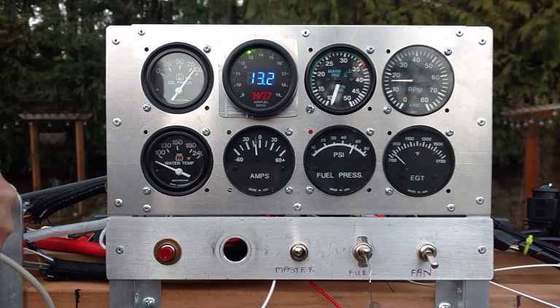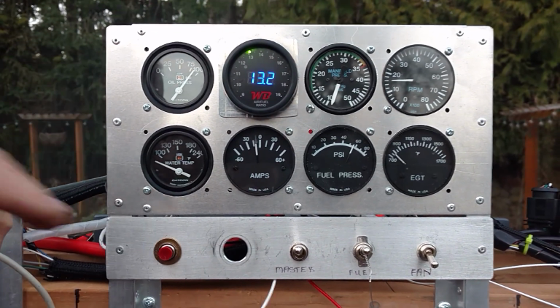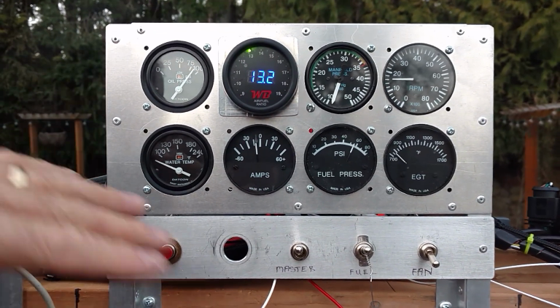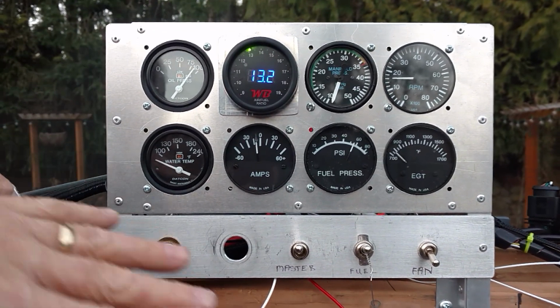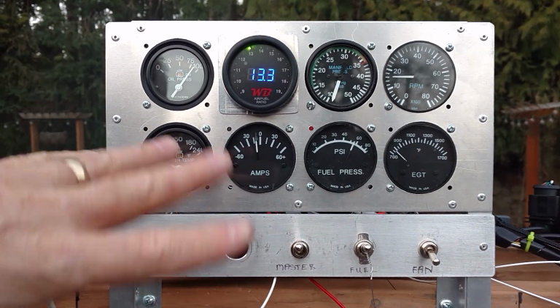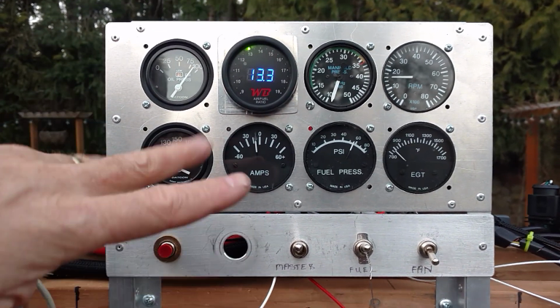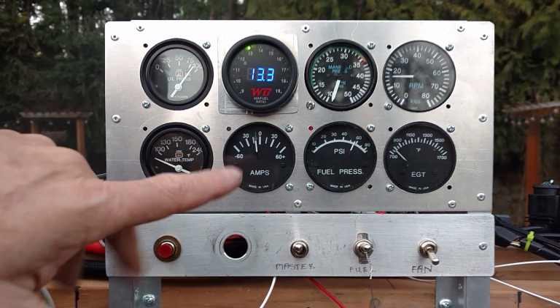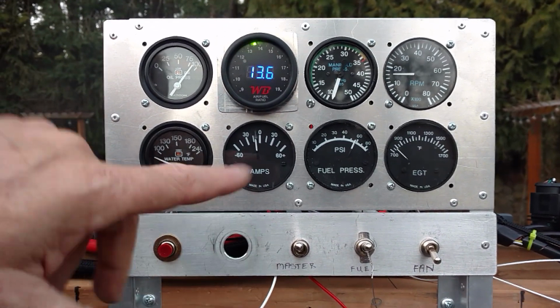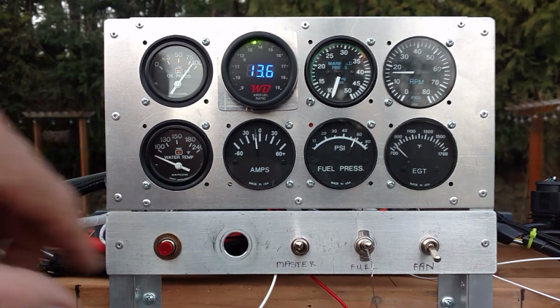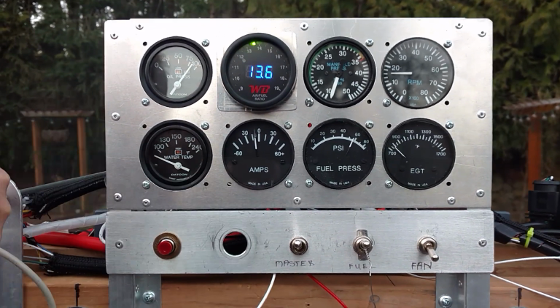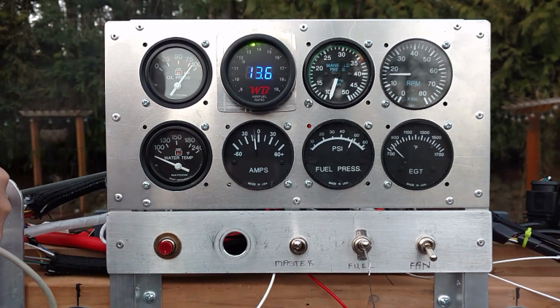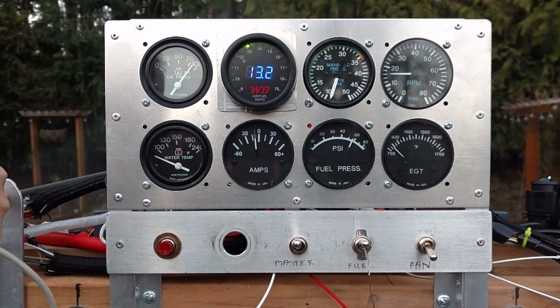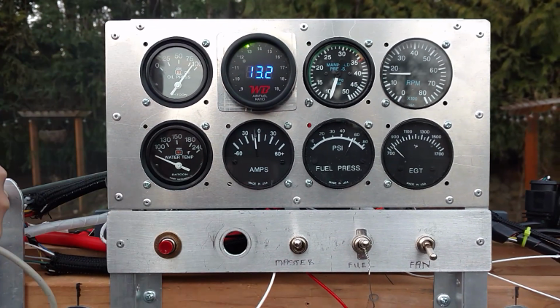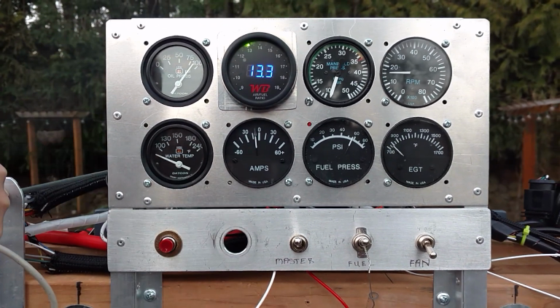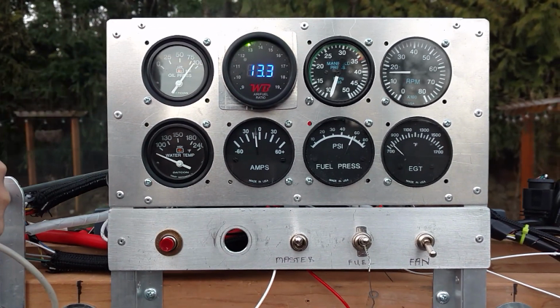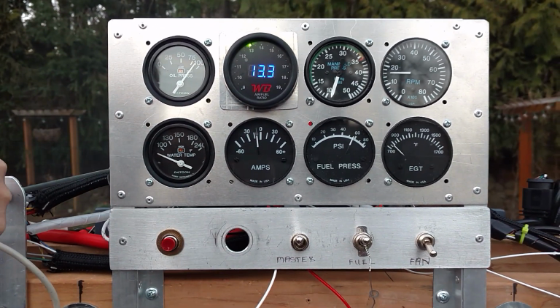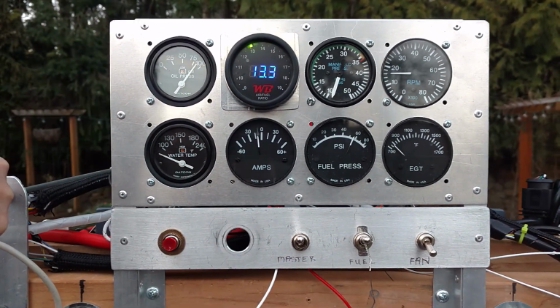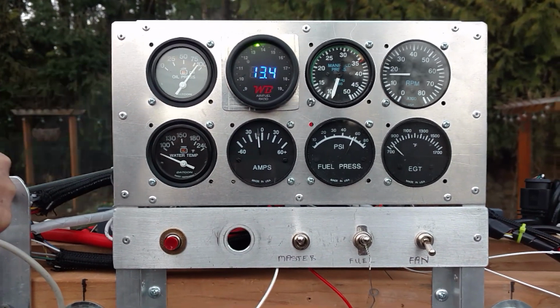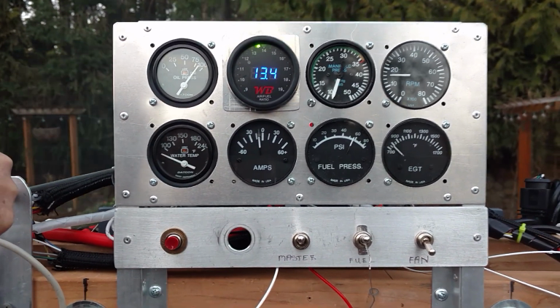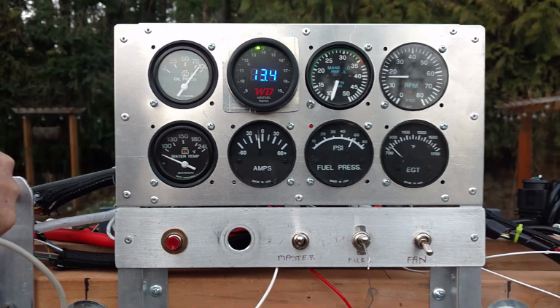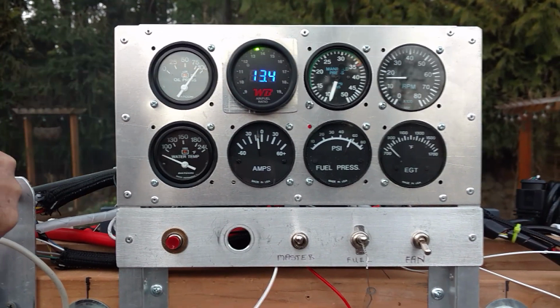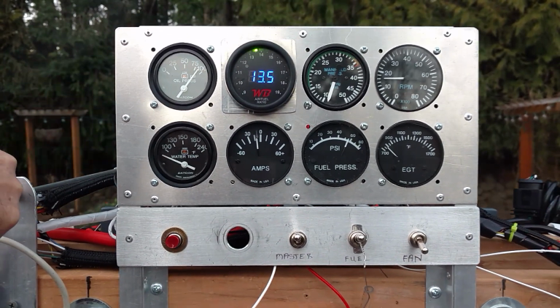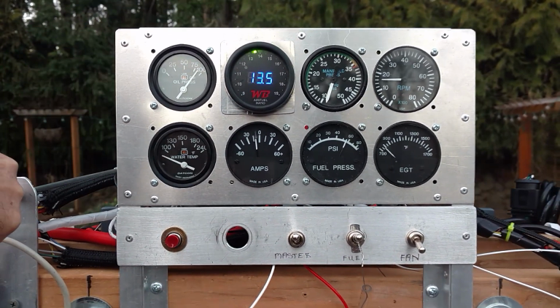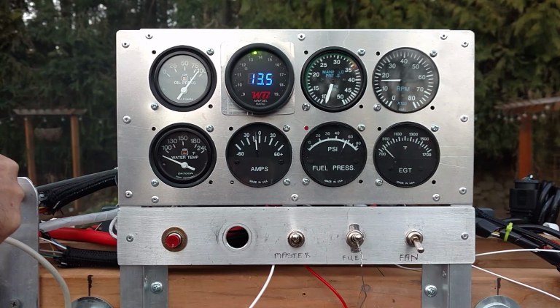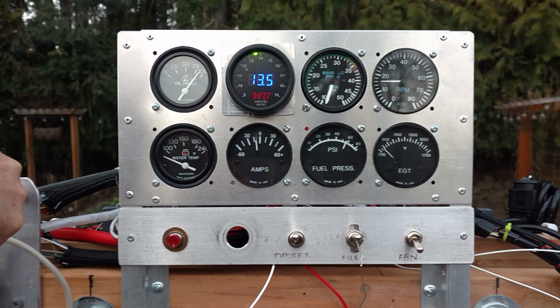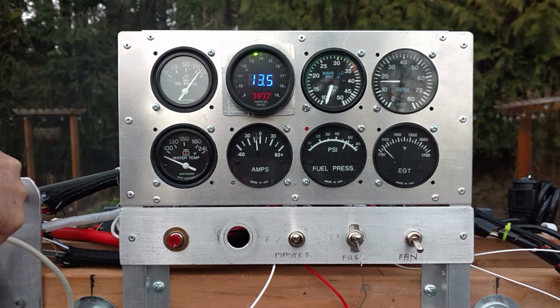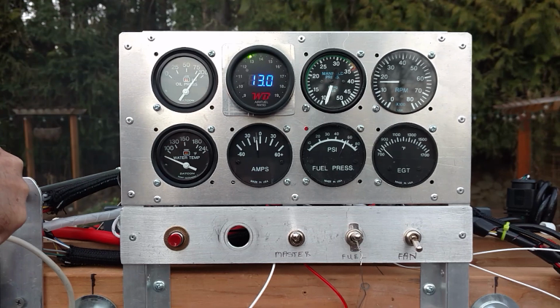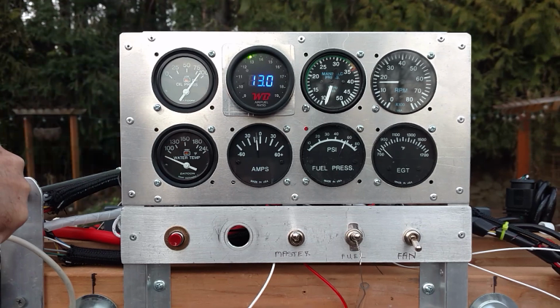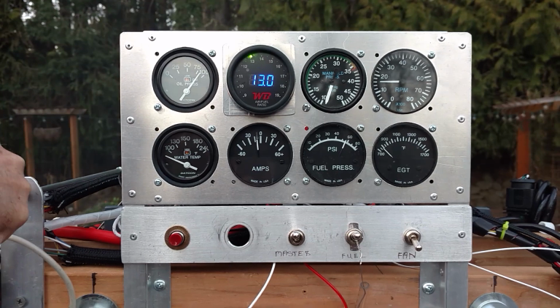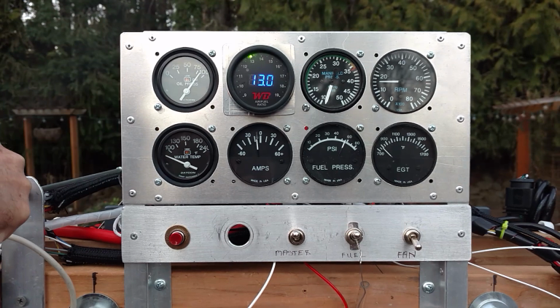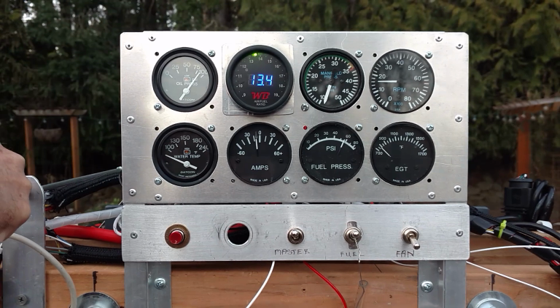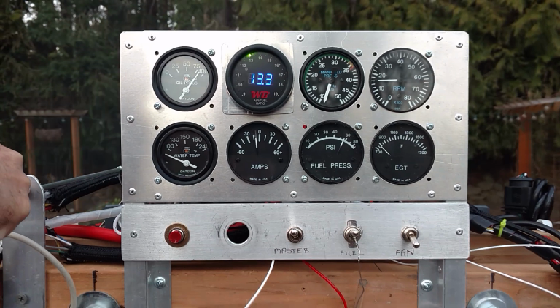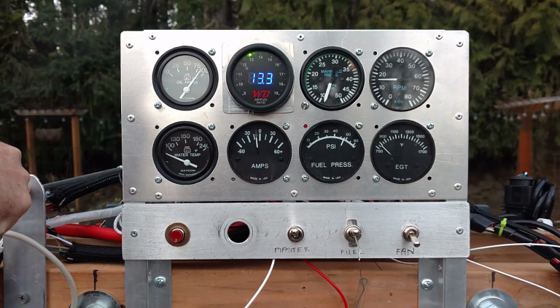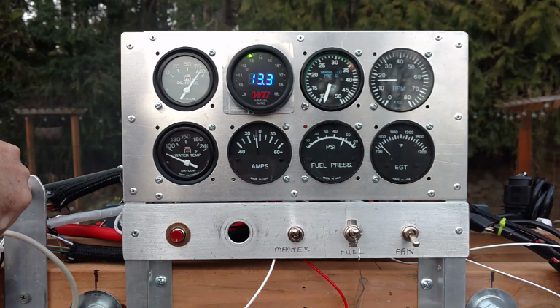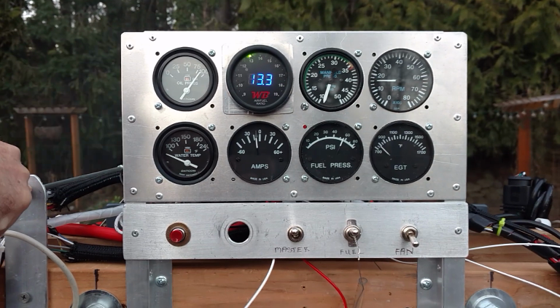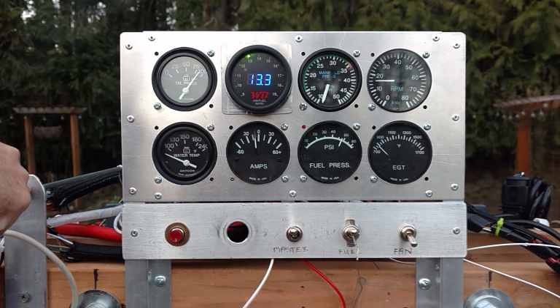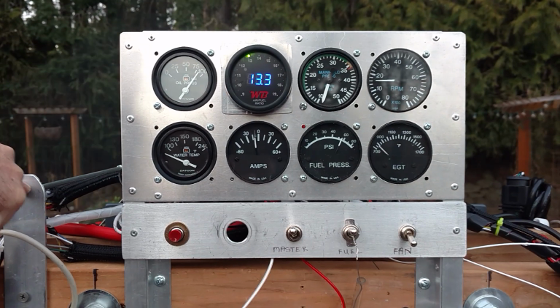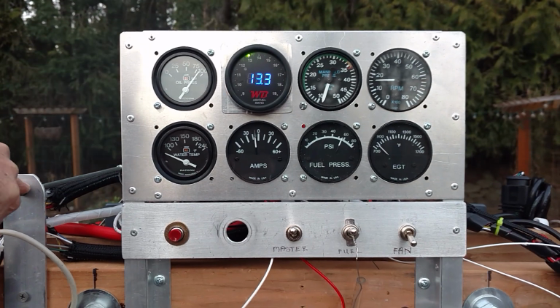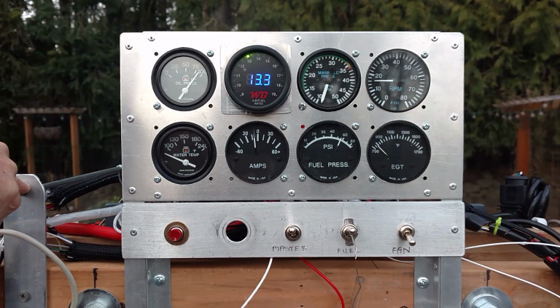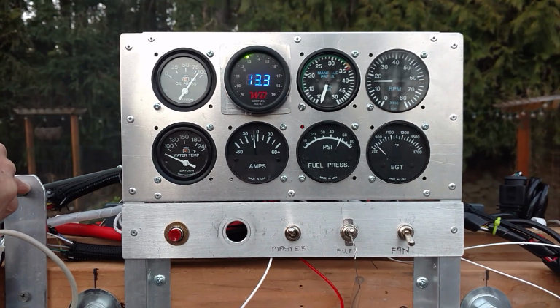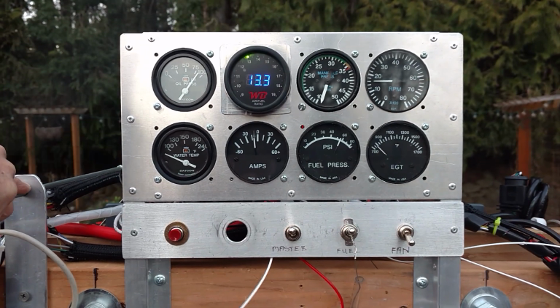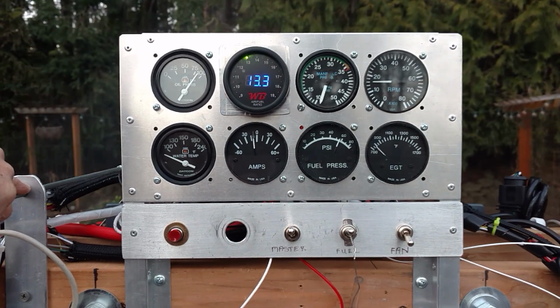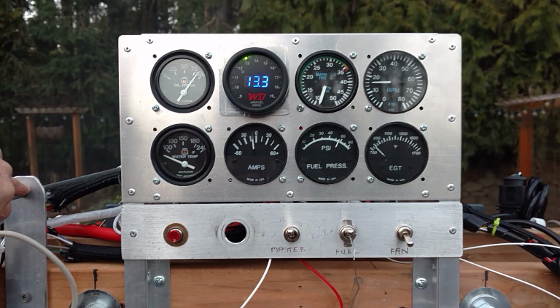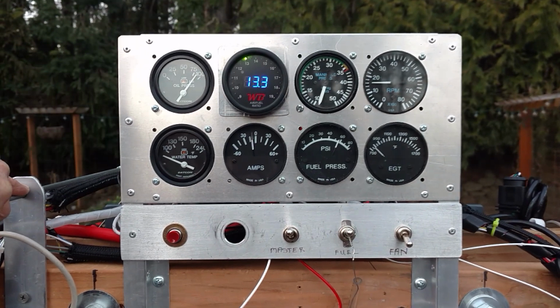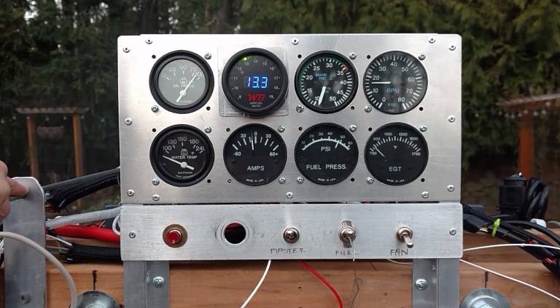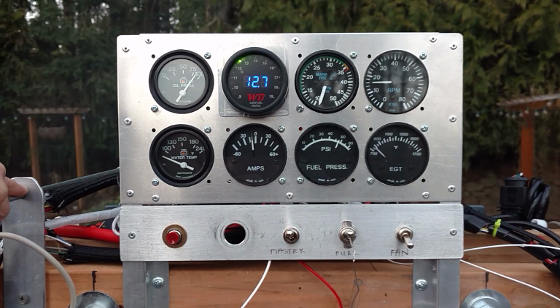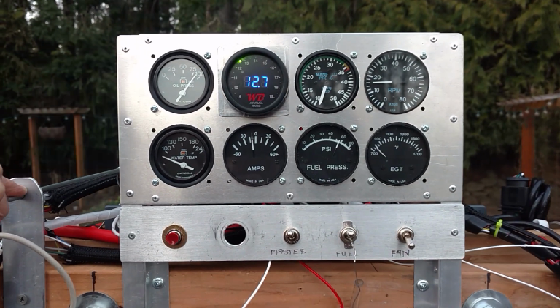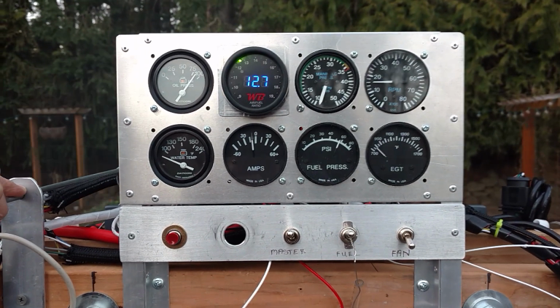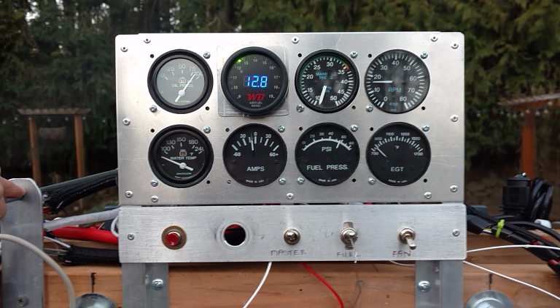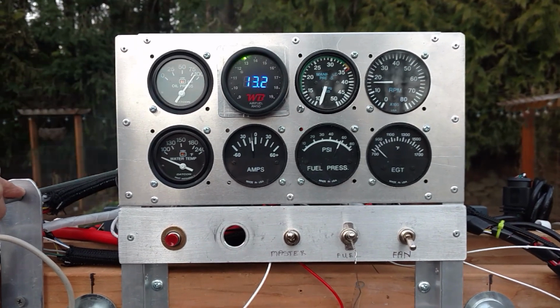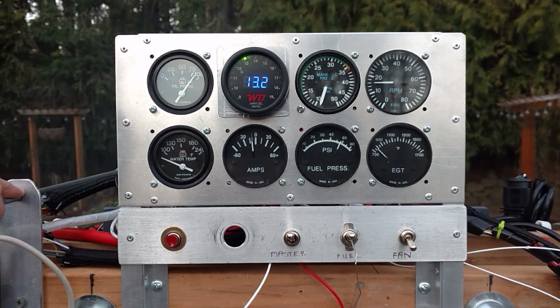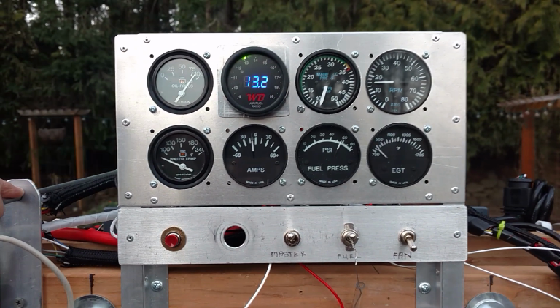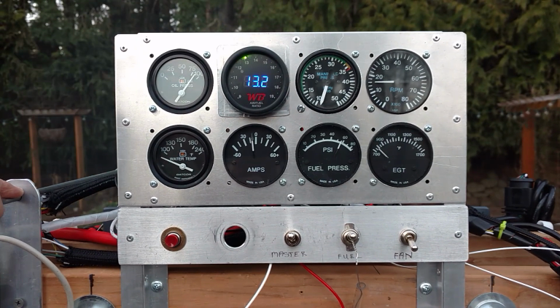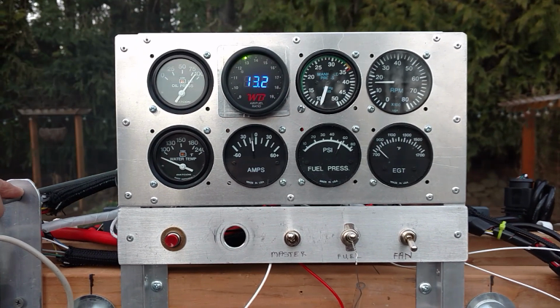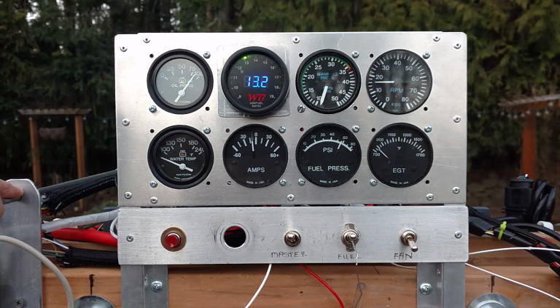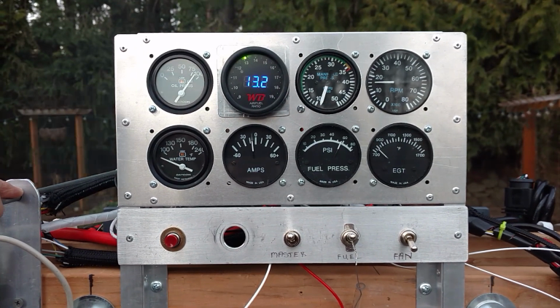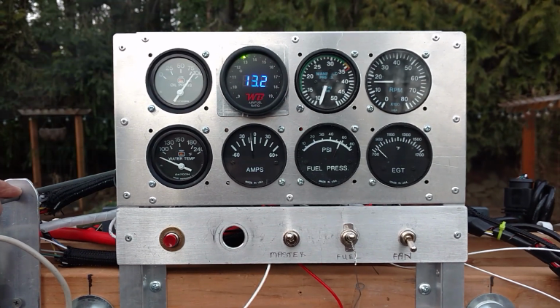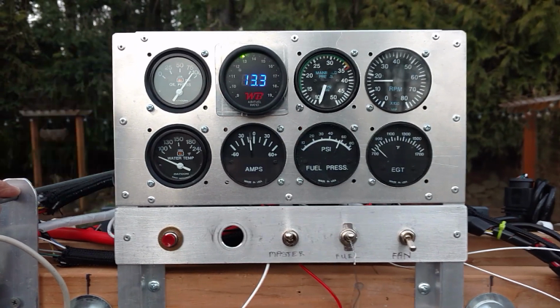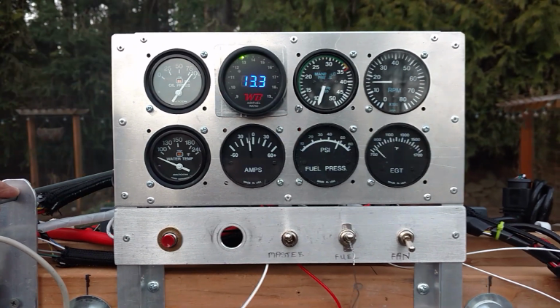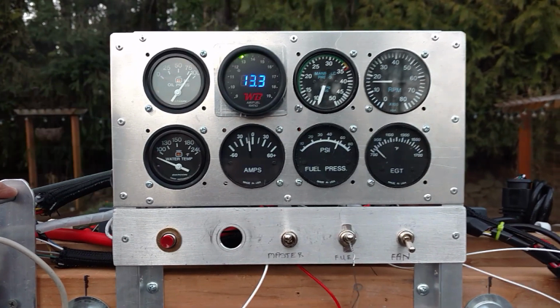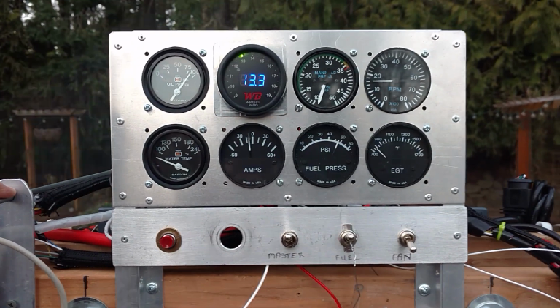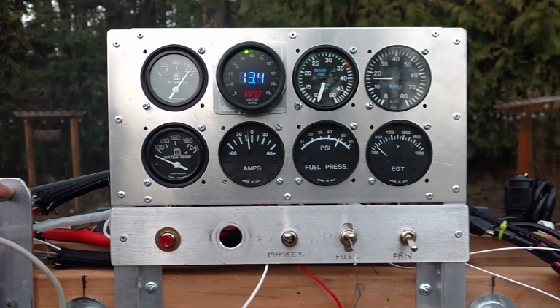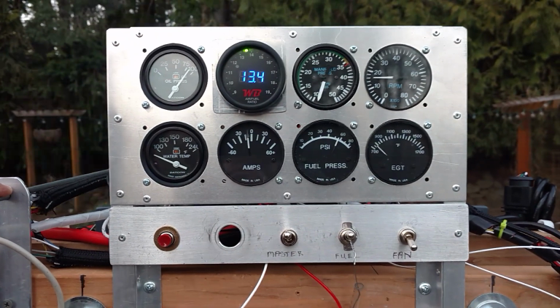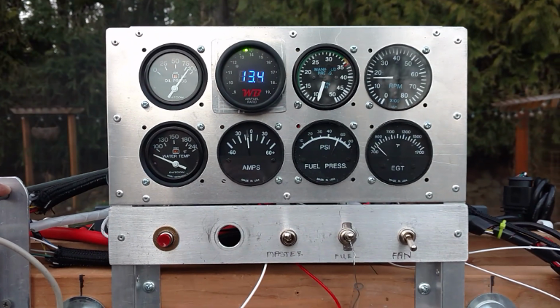Everything else is pretty self-explanatory. Excellent setup. Very good setup. There you have it.